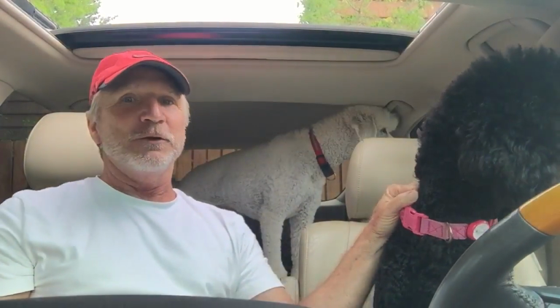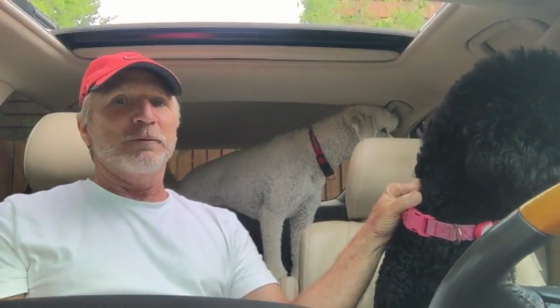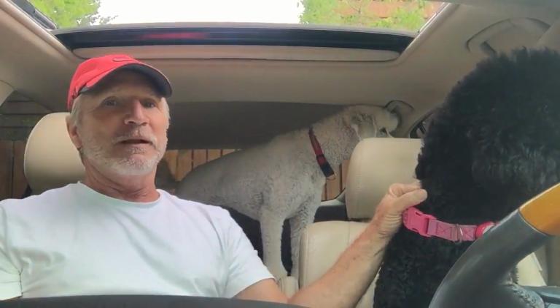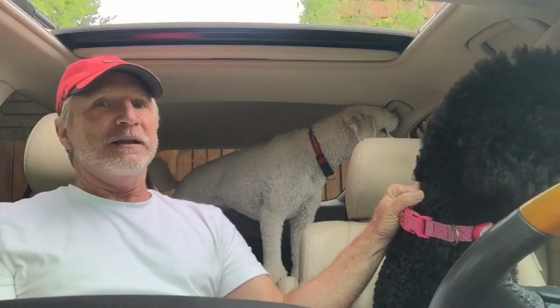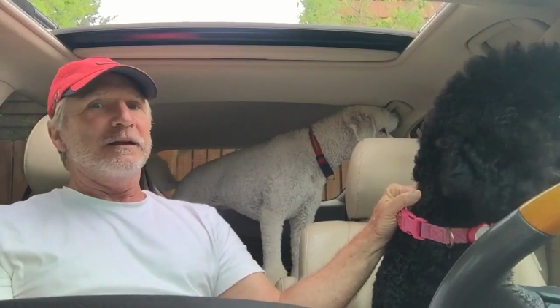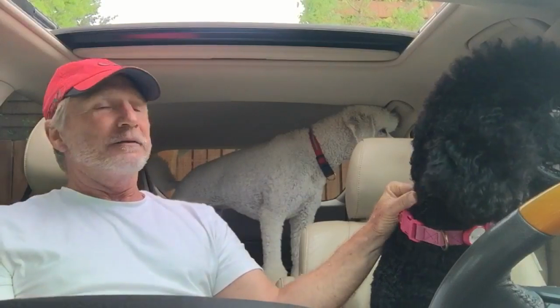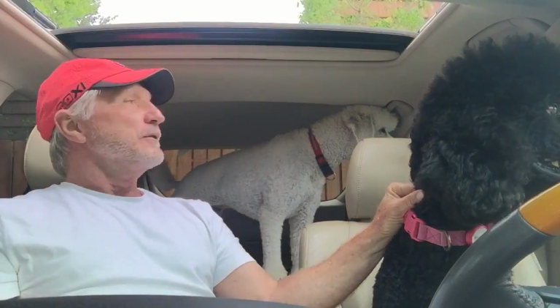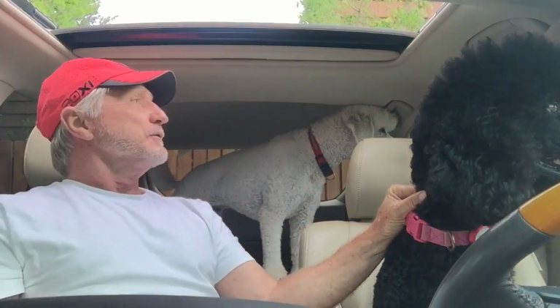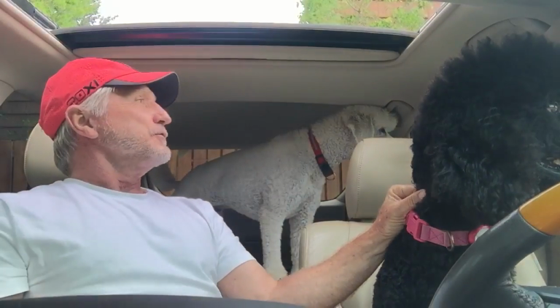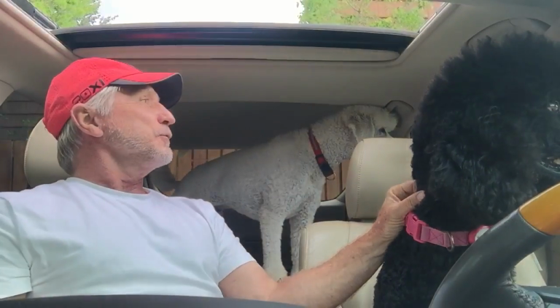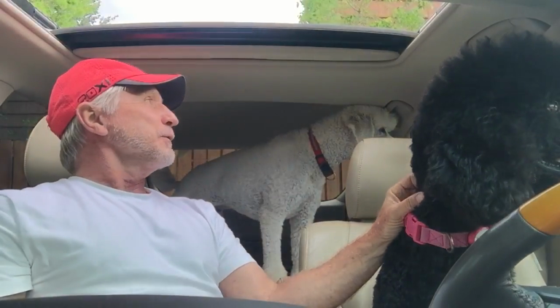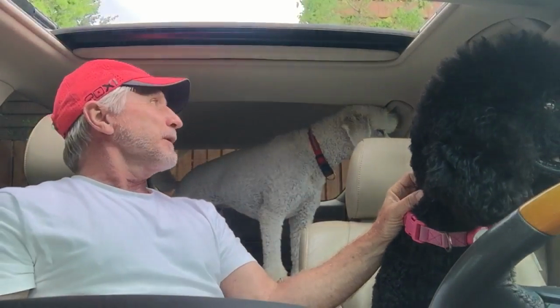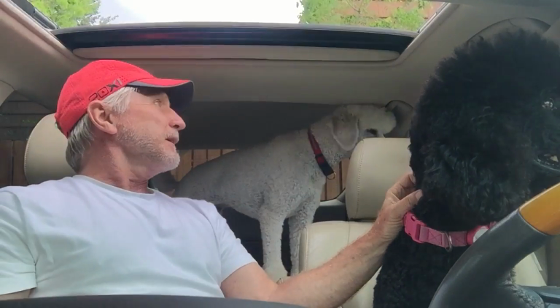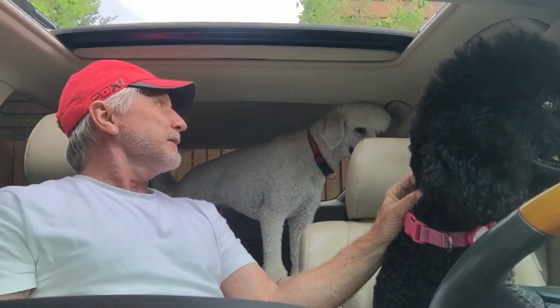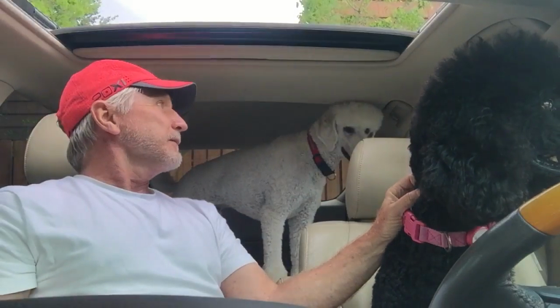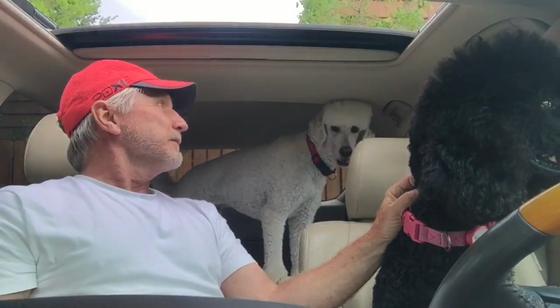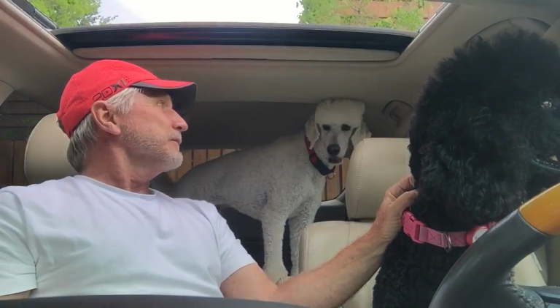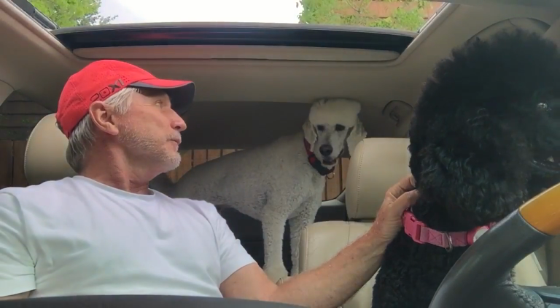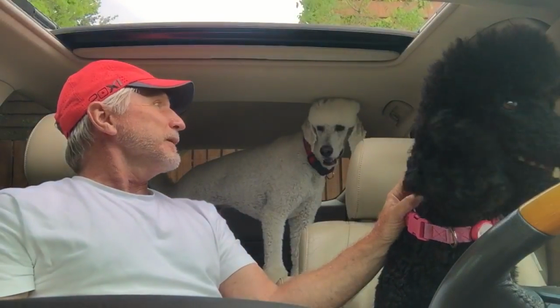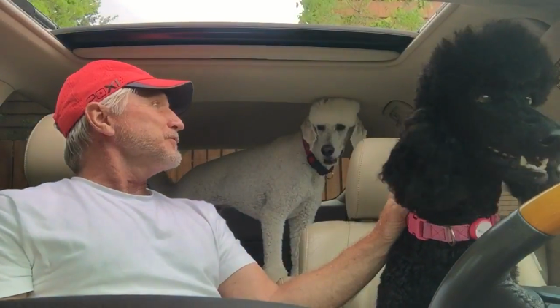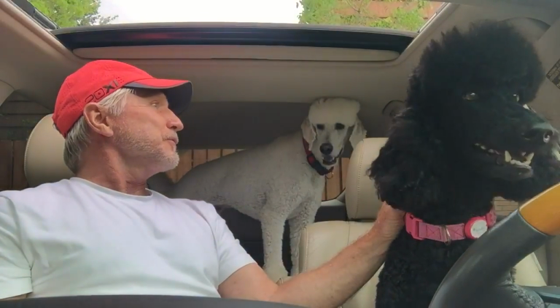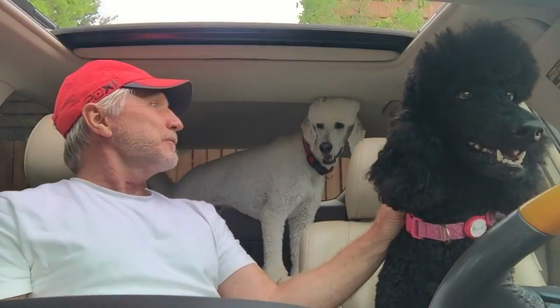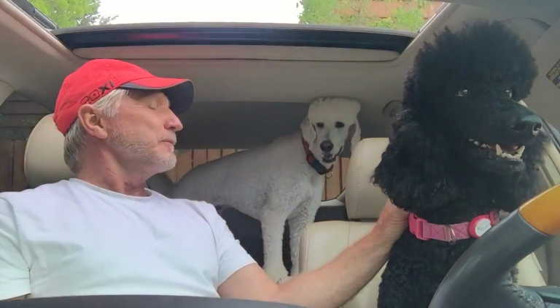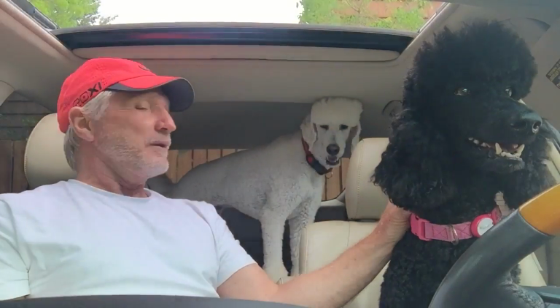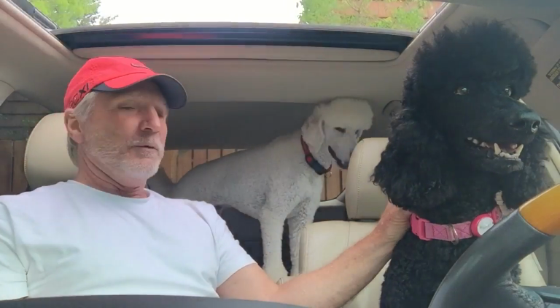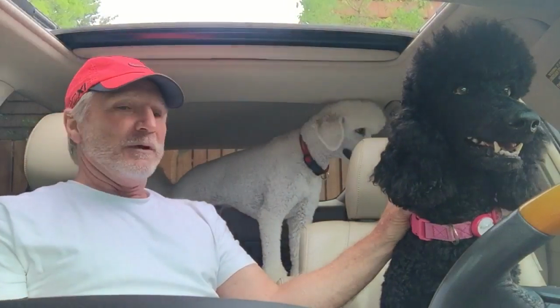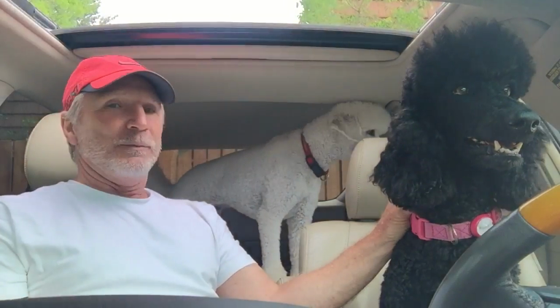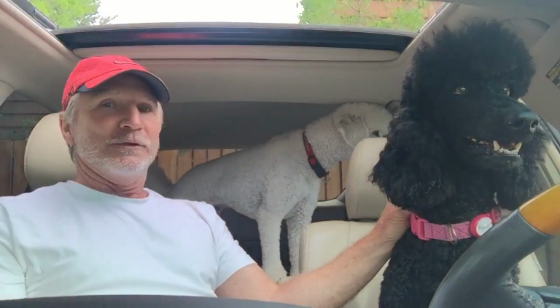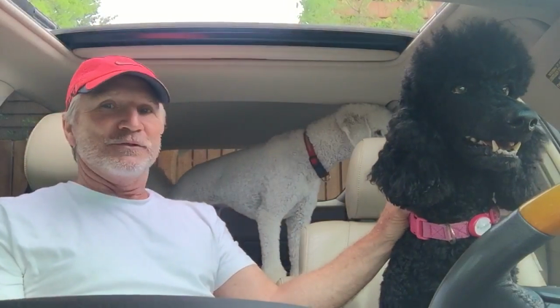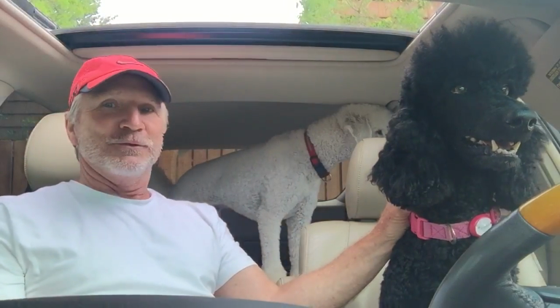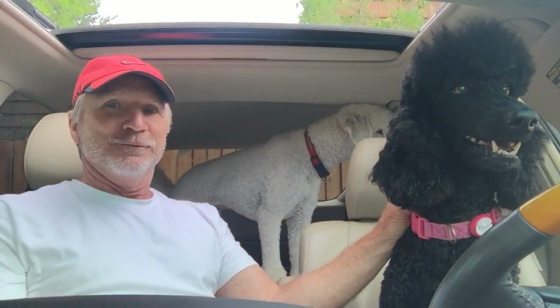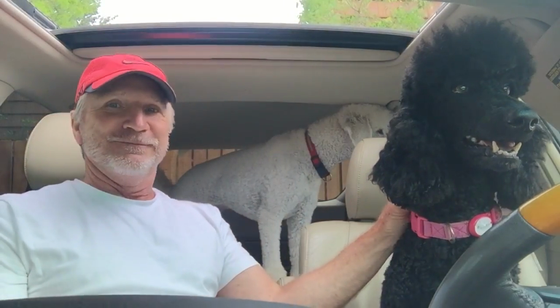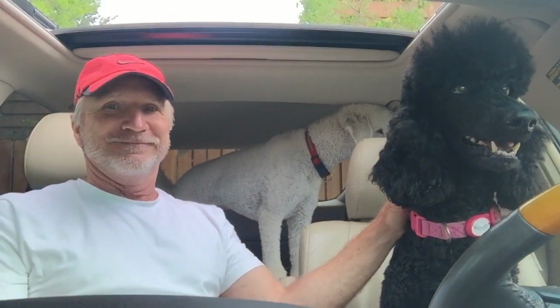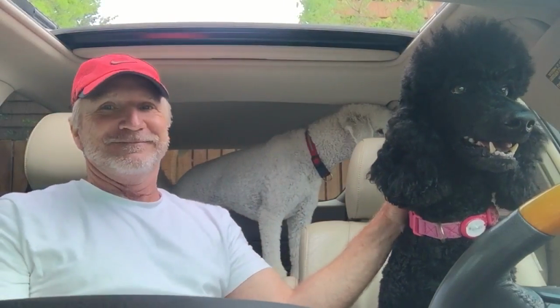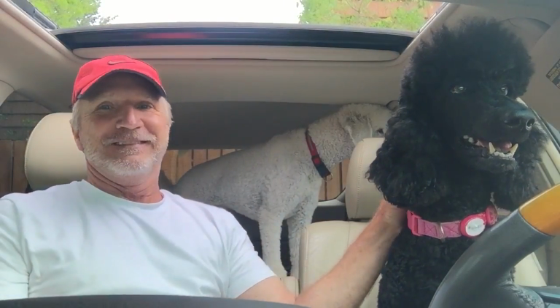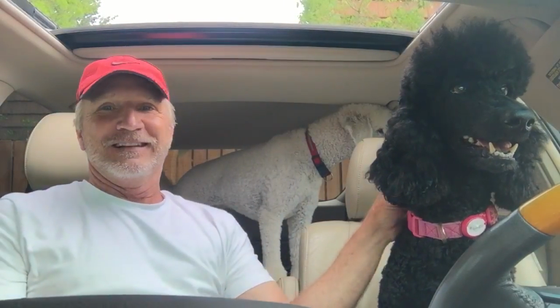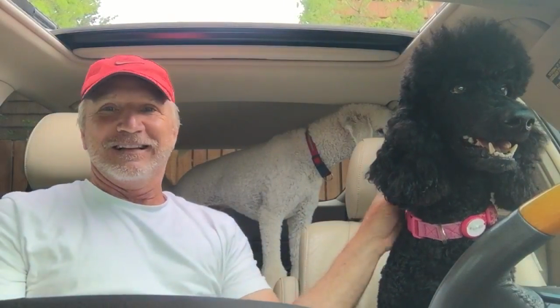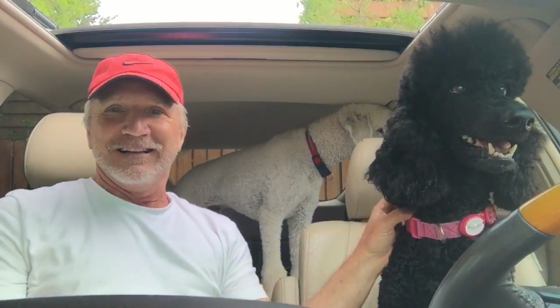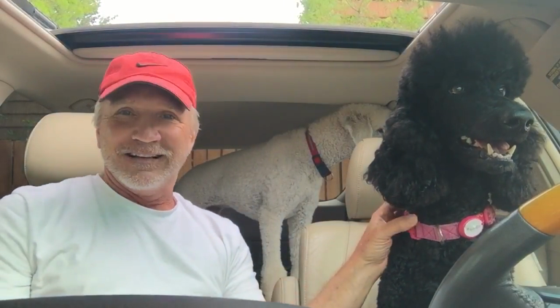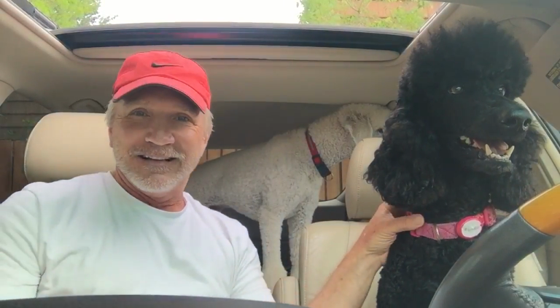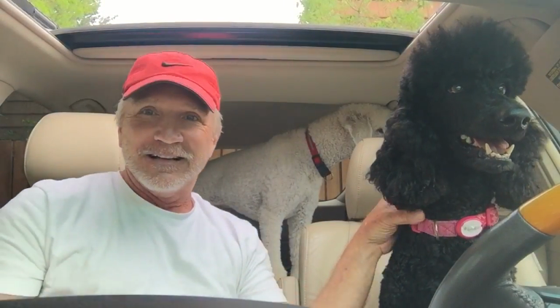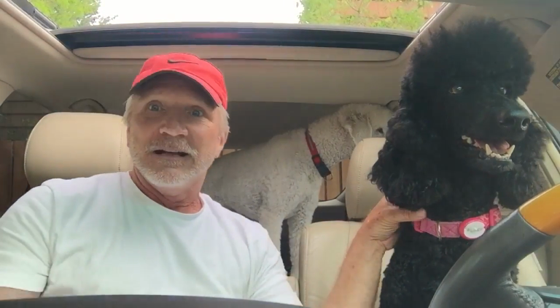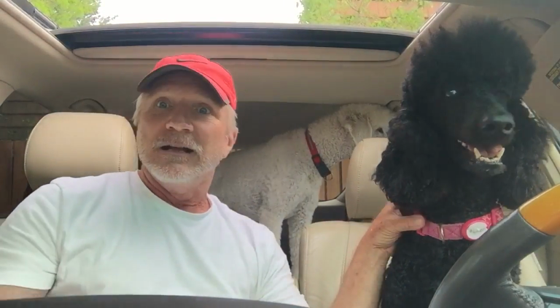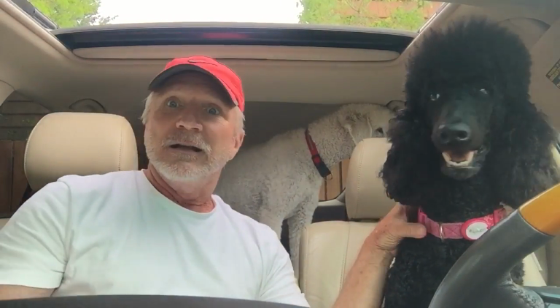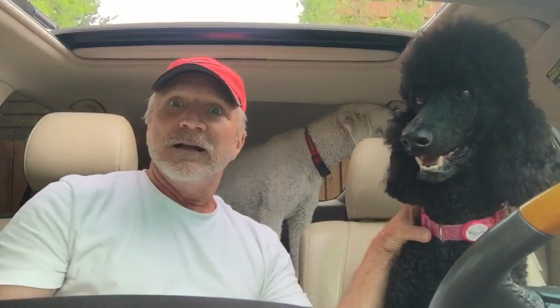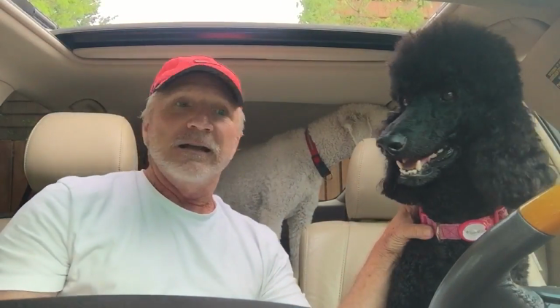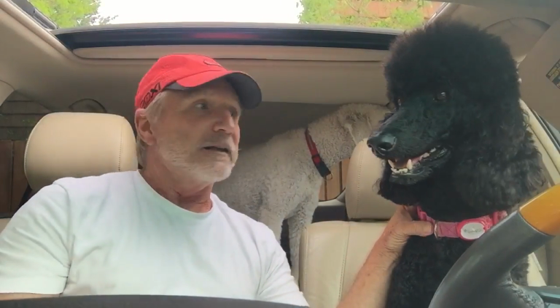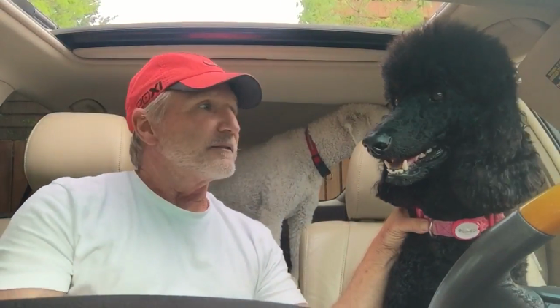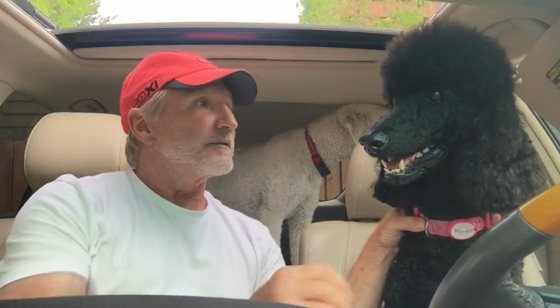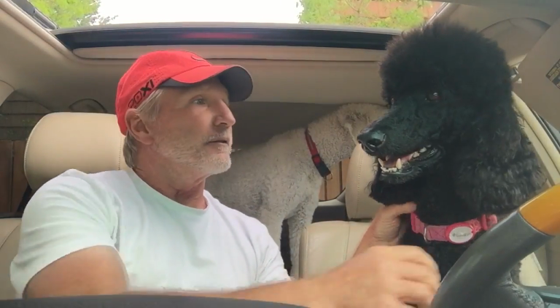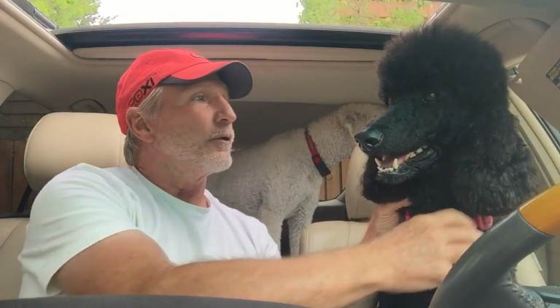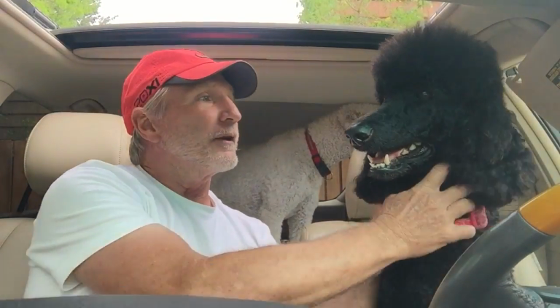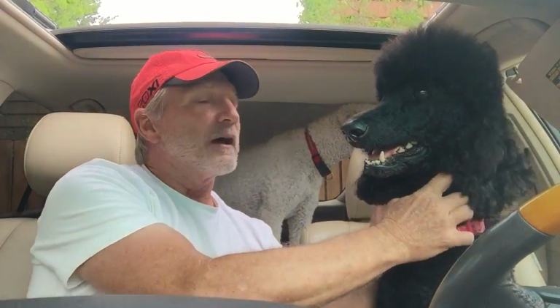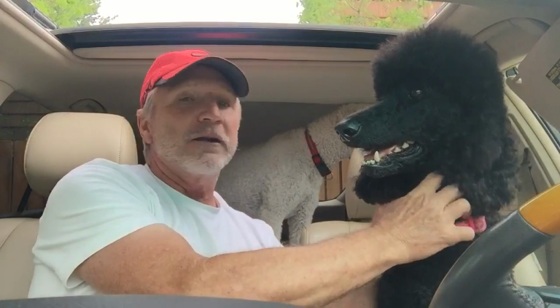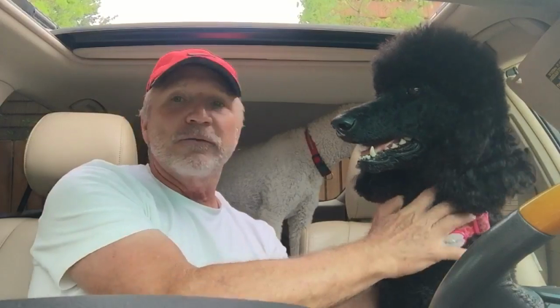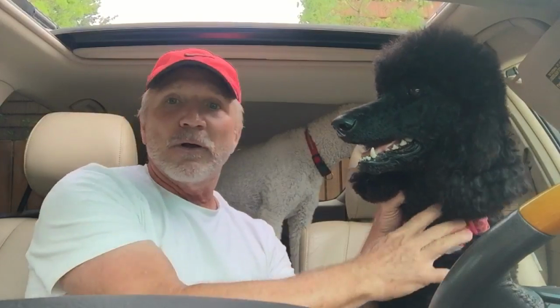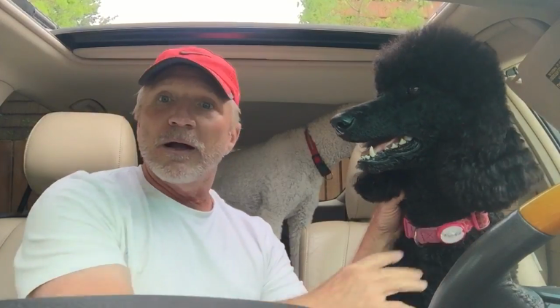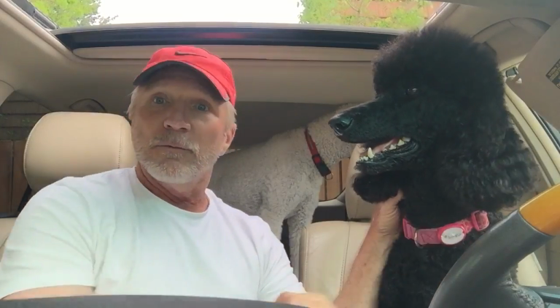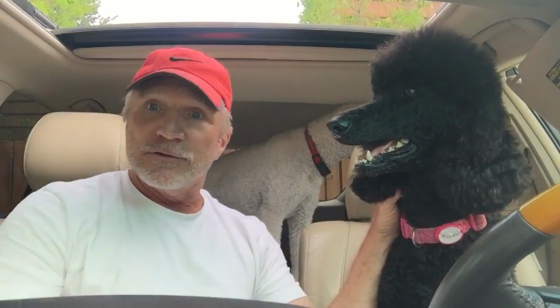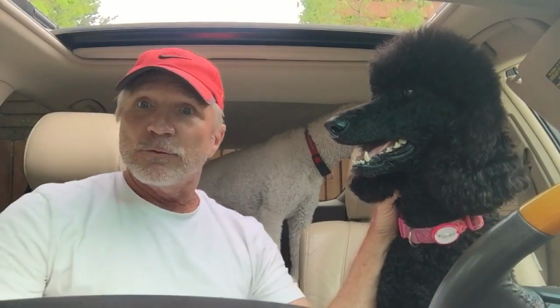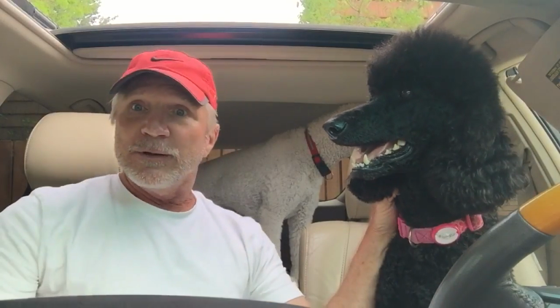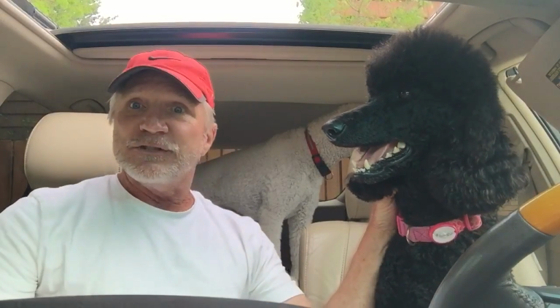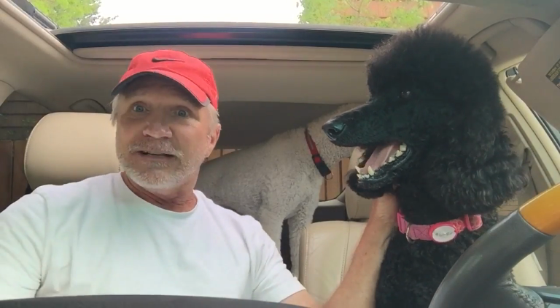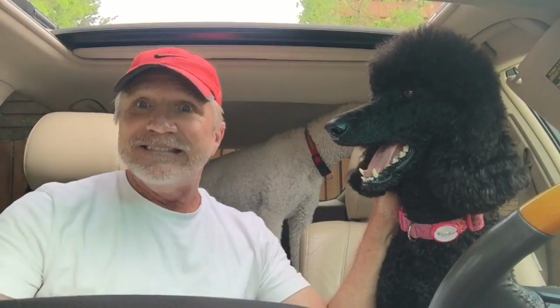Chewy, you ready now? Chewy, you ready? Ready, Chew? Come on up here, Chew. And that's learning how to drive with Squishy.